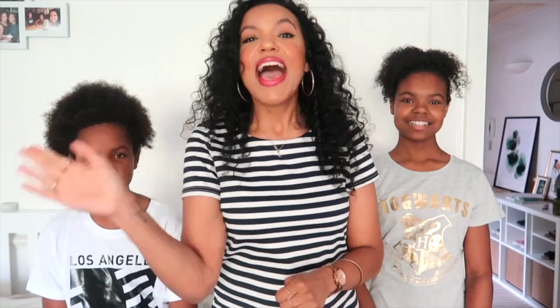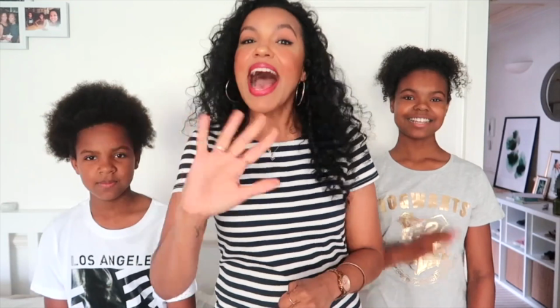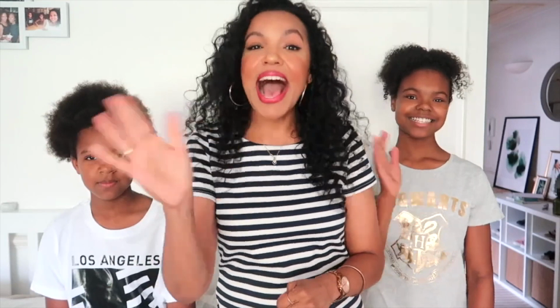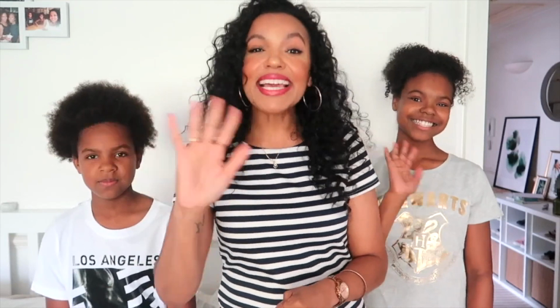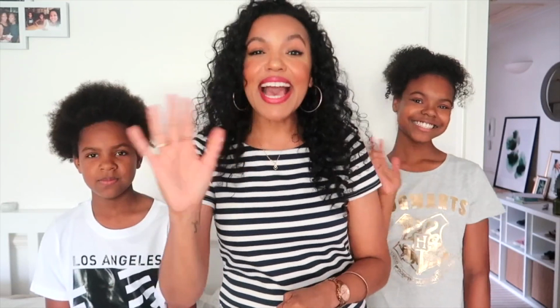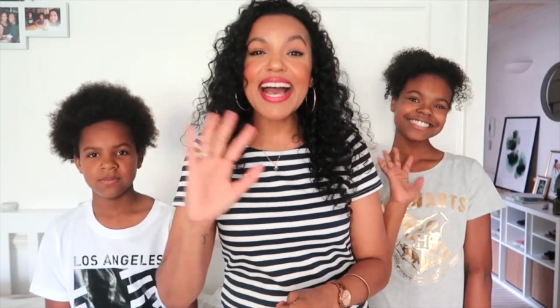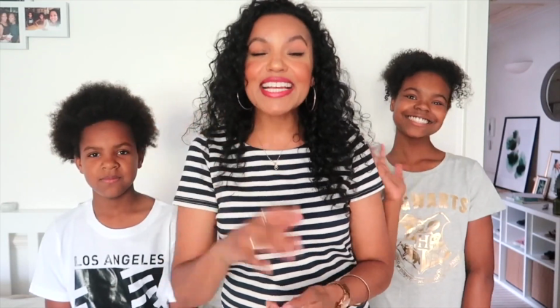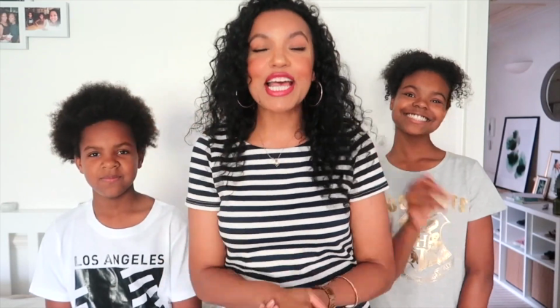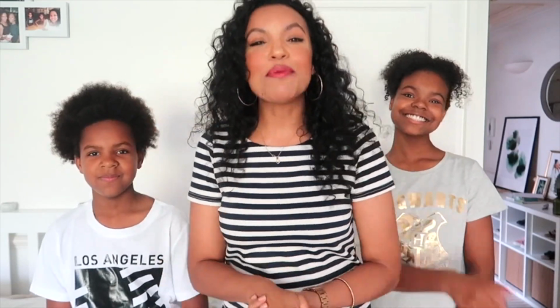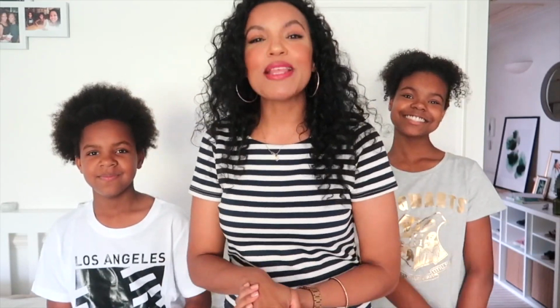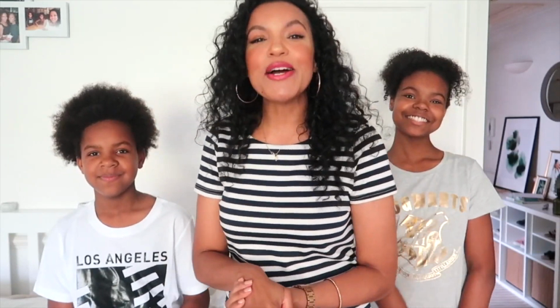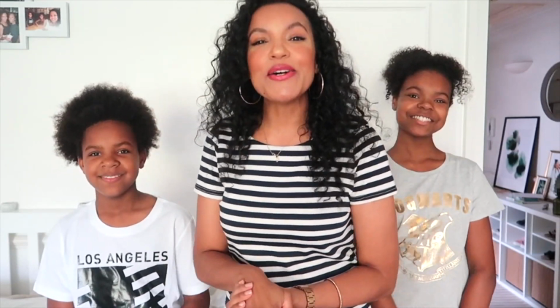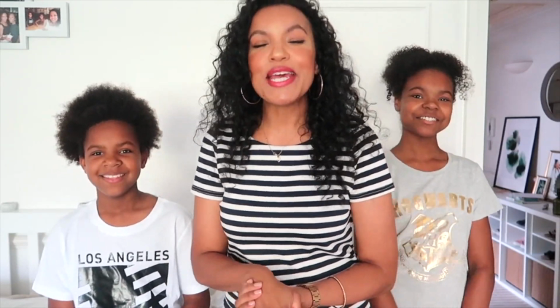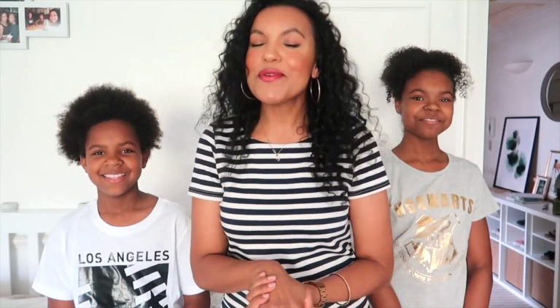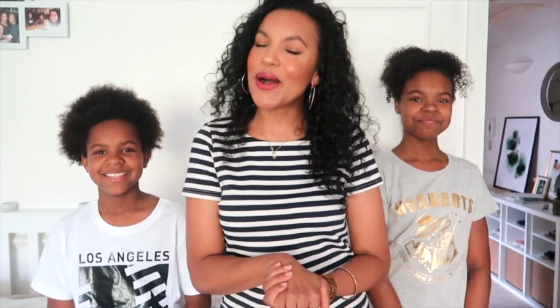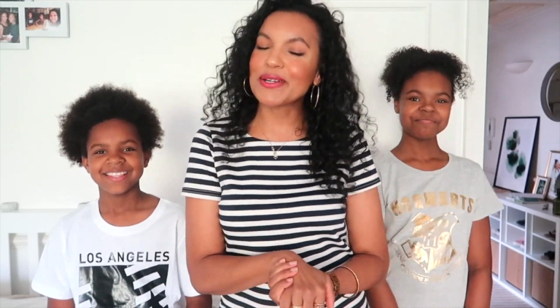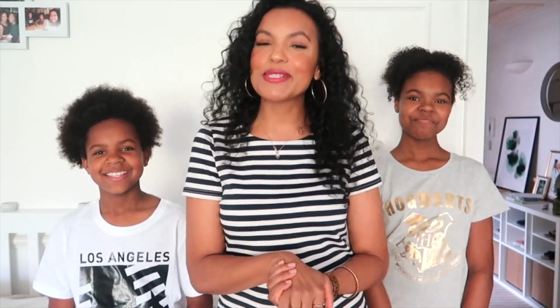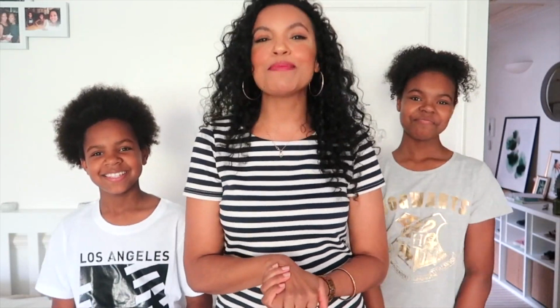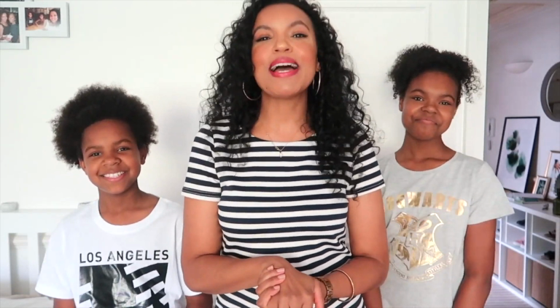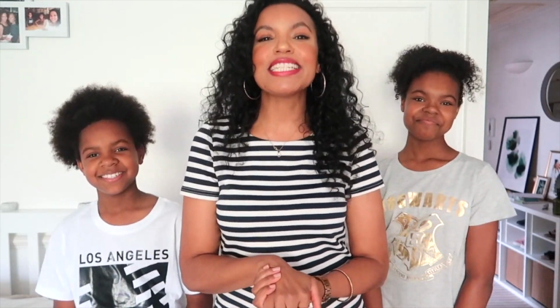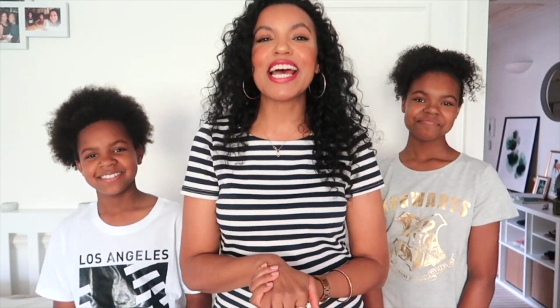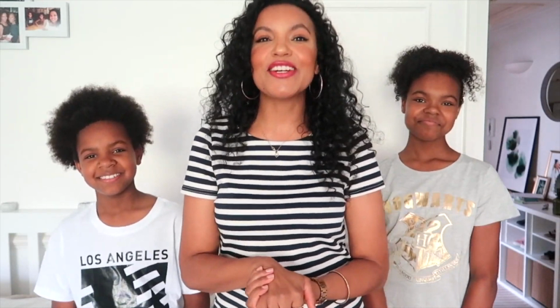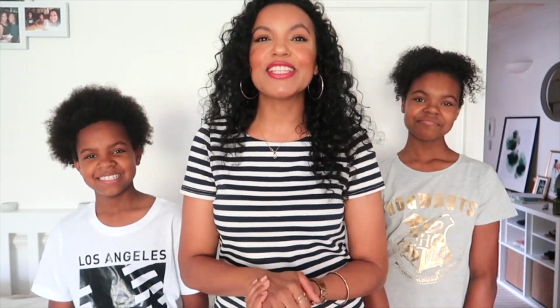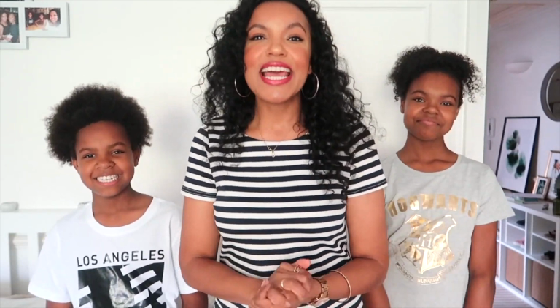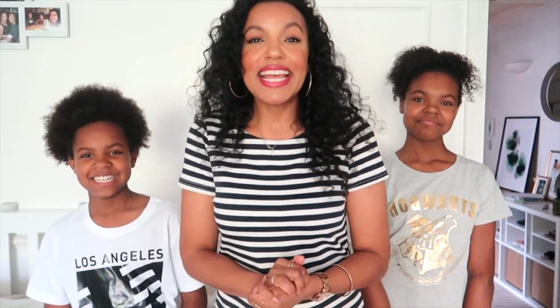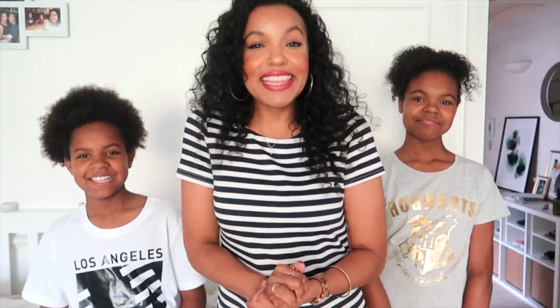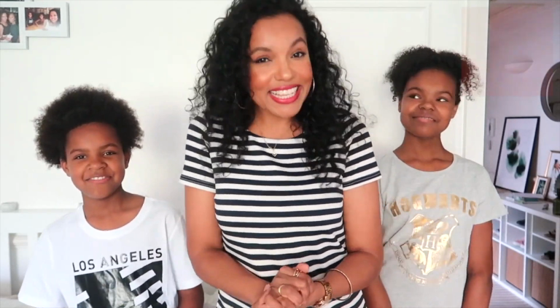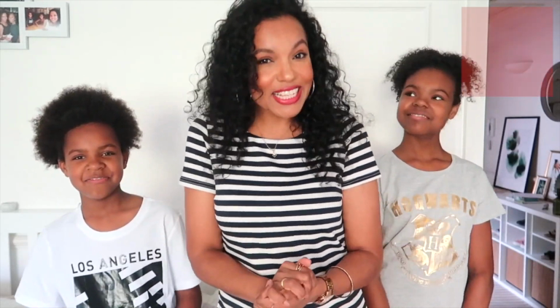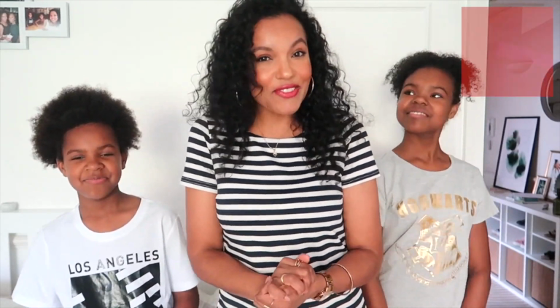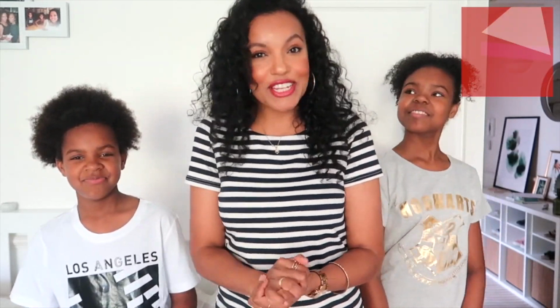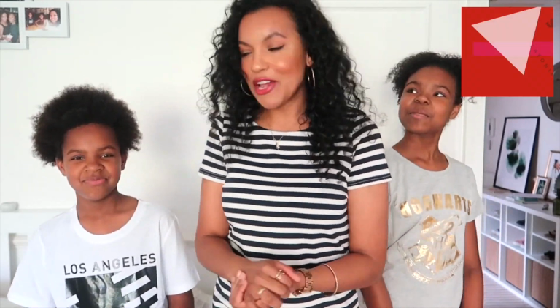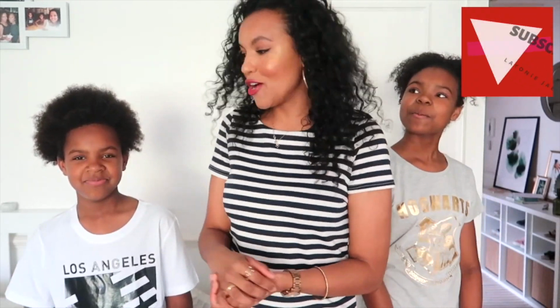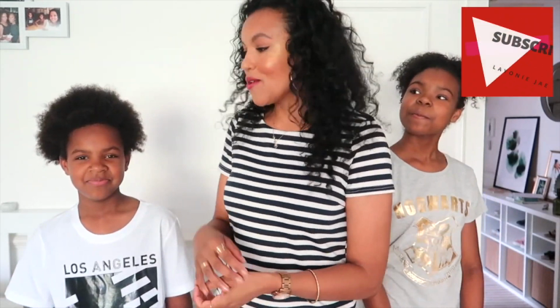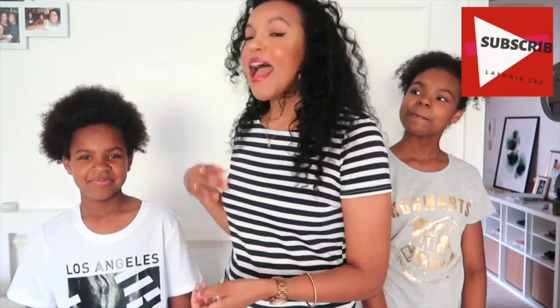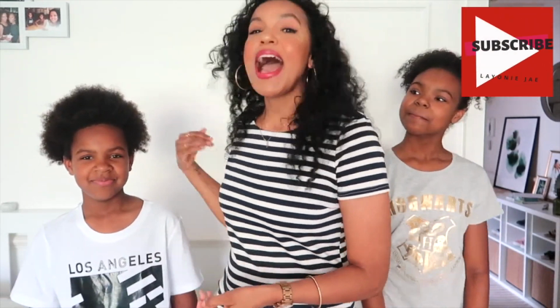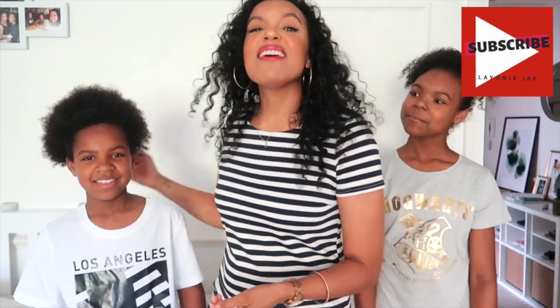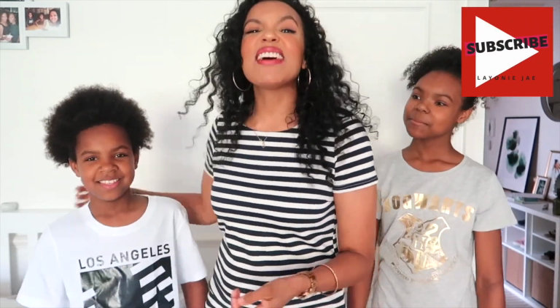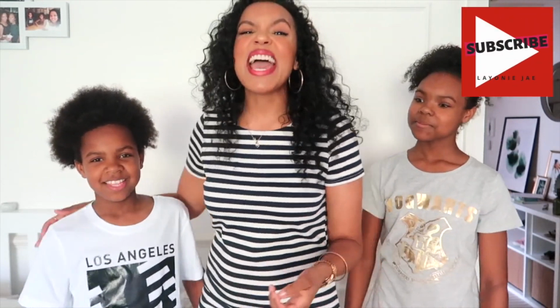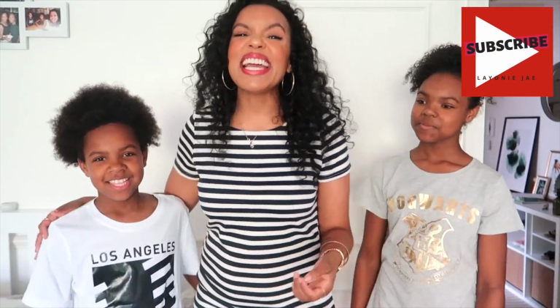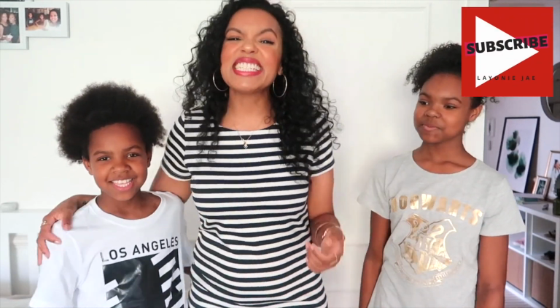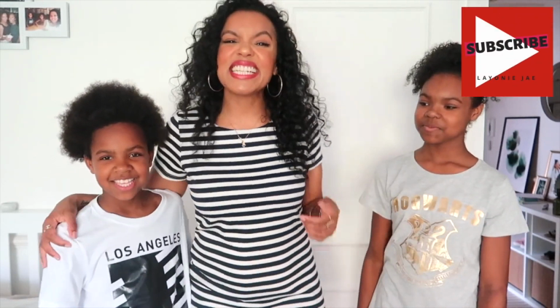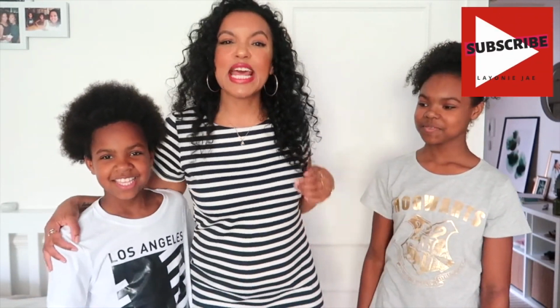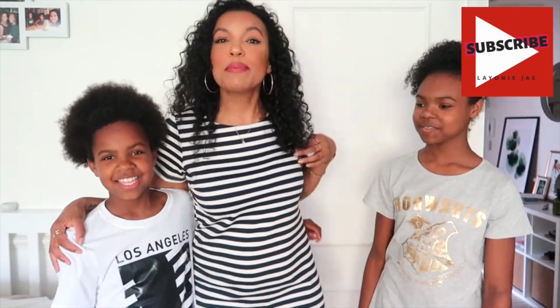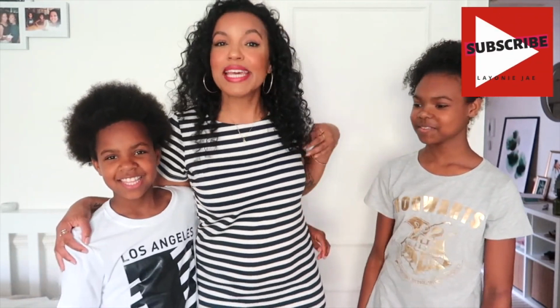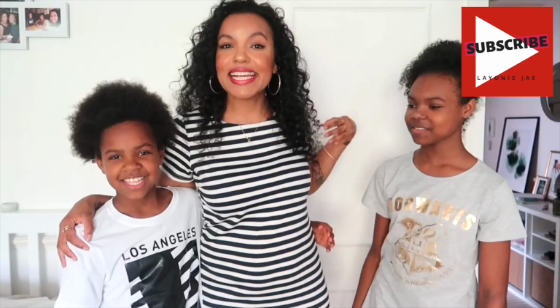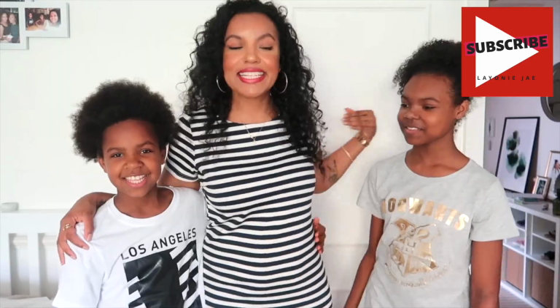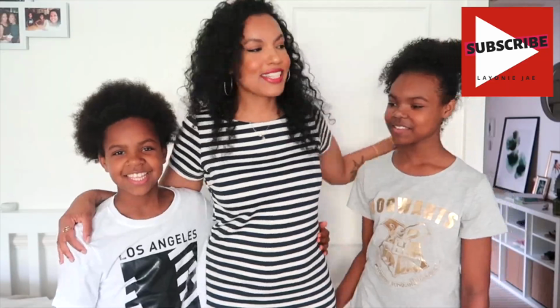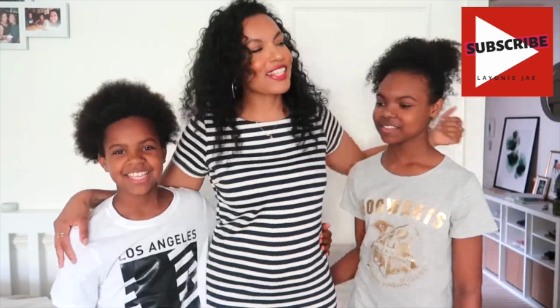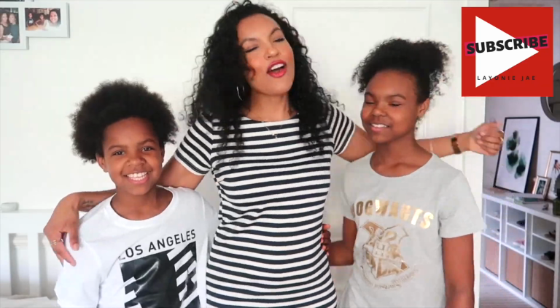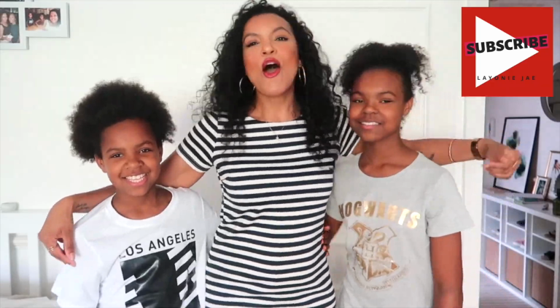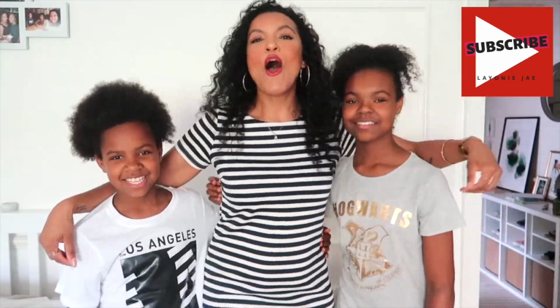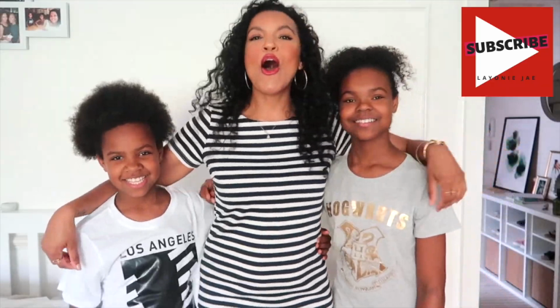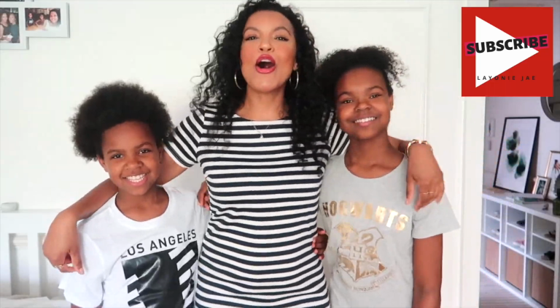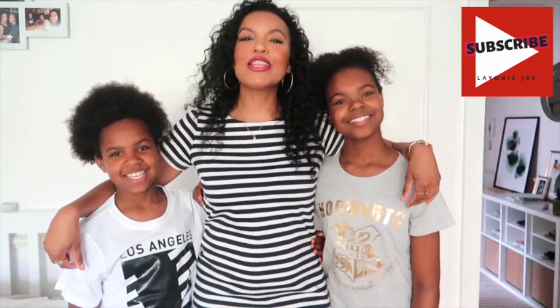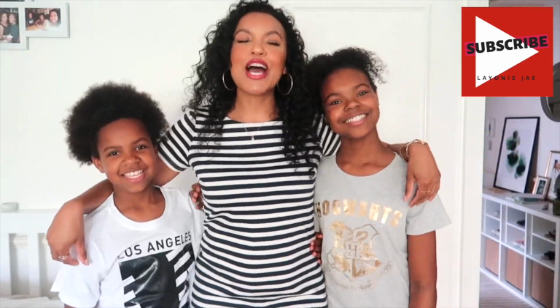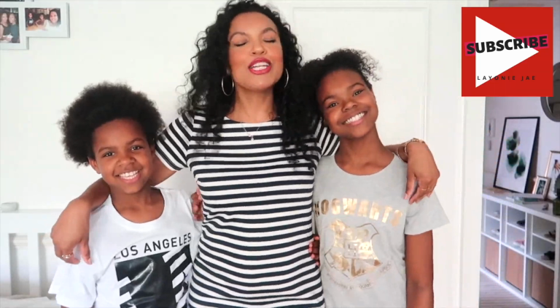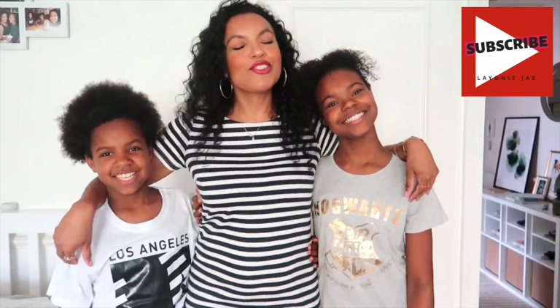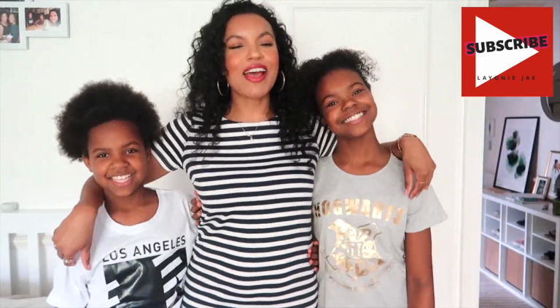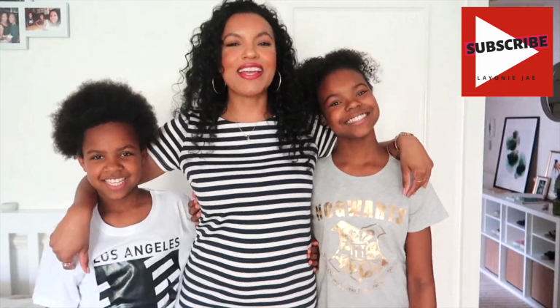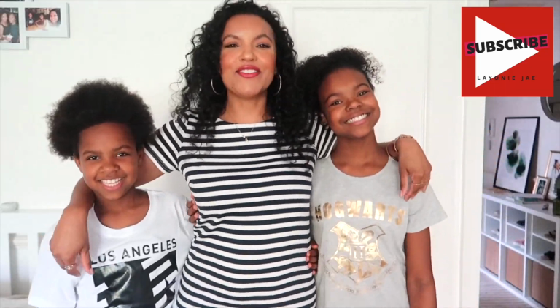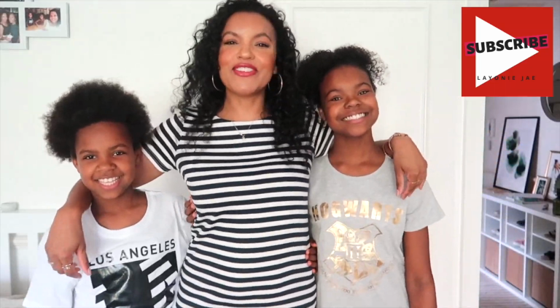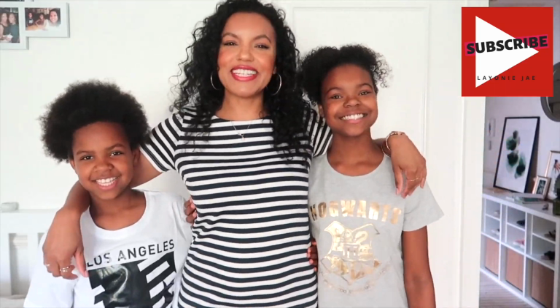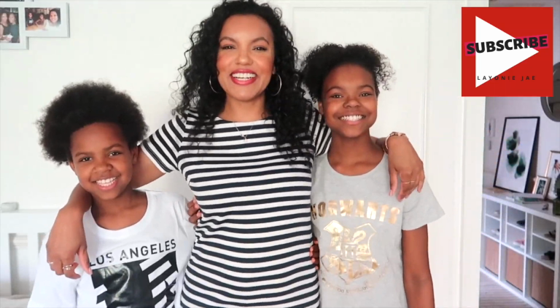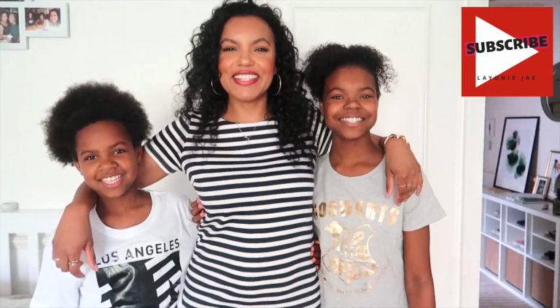Hi guys, I'm Leonie. Welcome to my channel. In this video, I have an H&M Kids haul and try-on video.